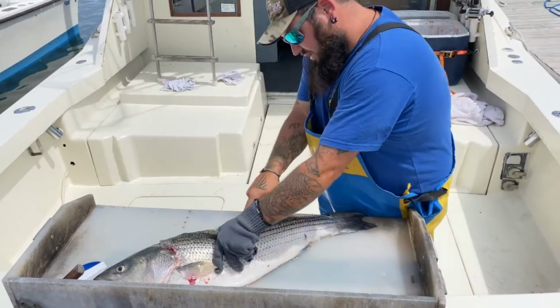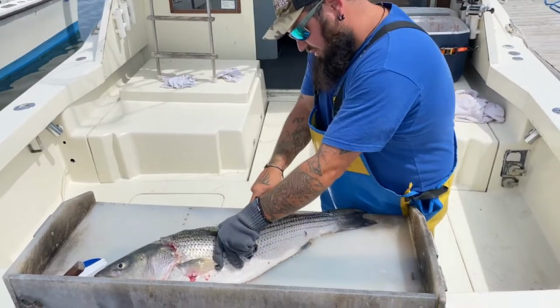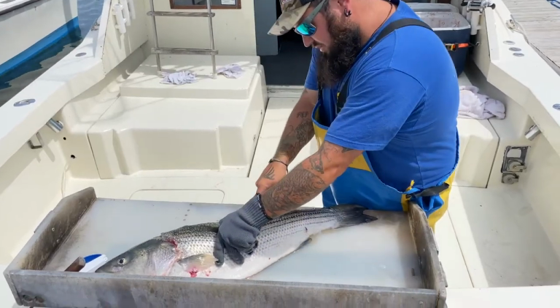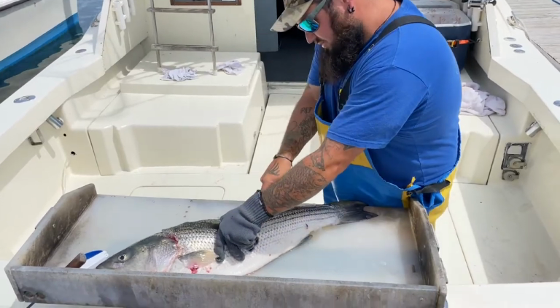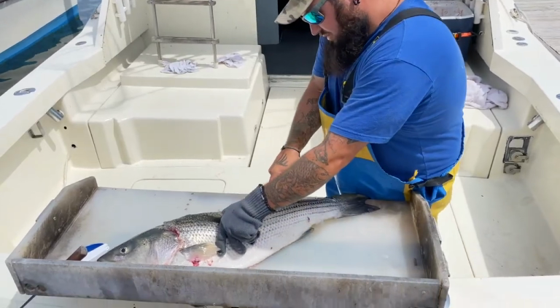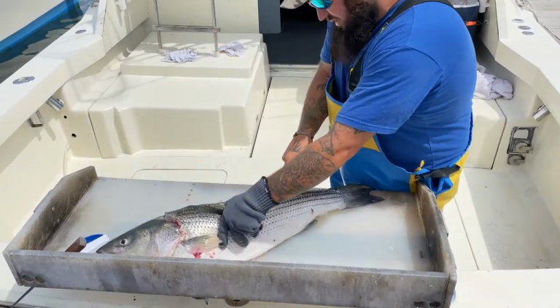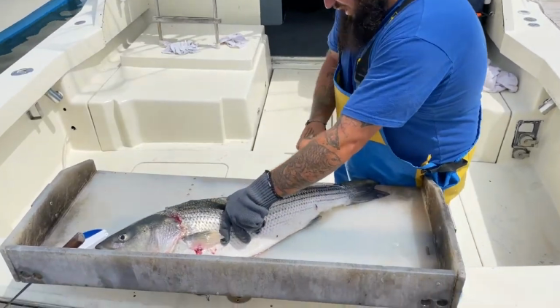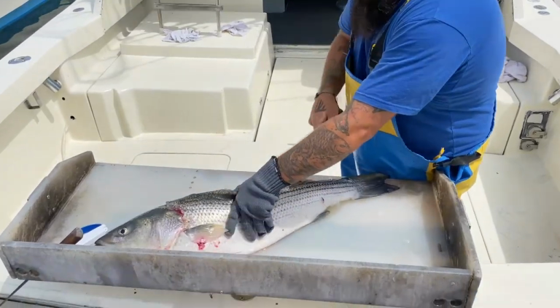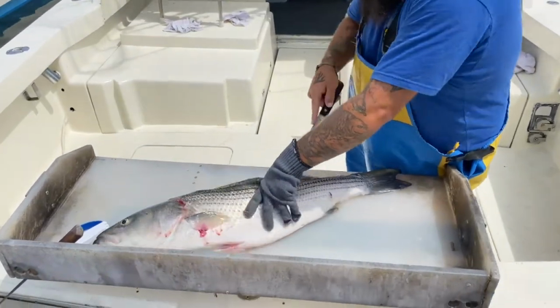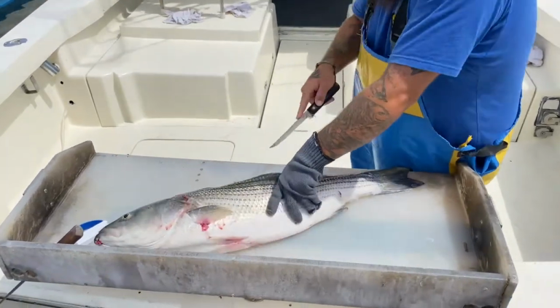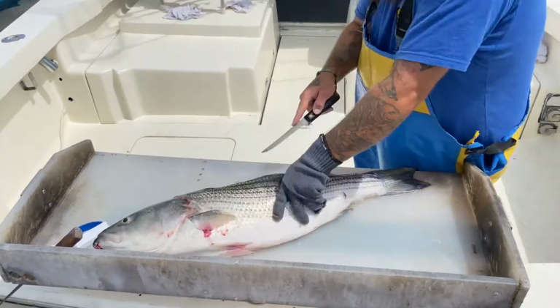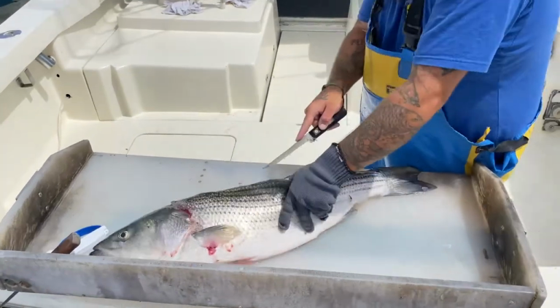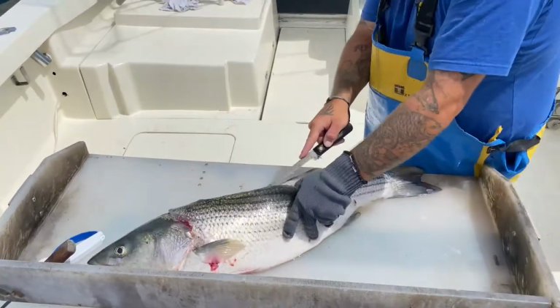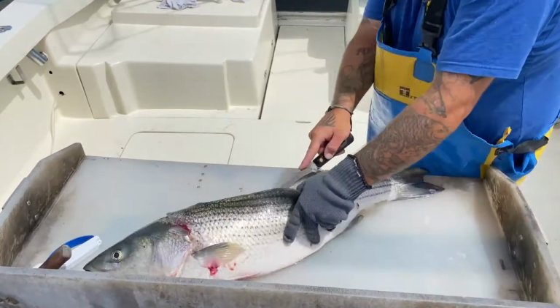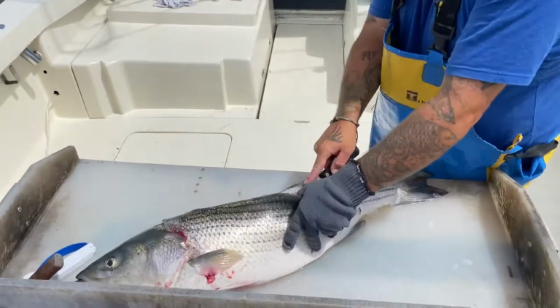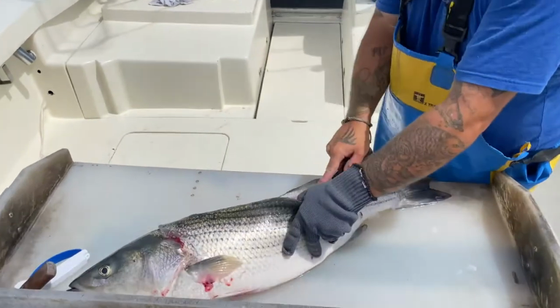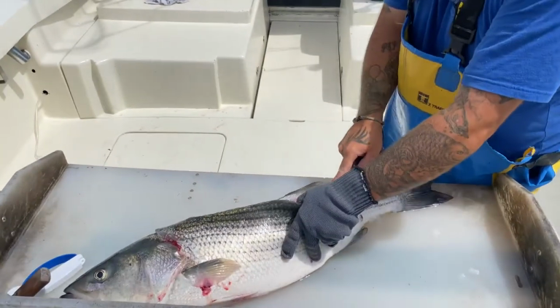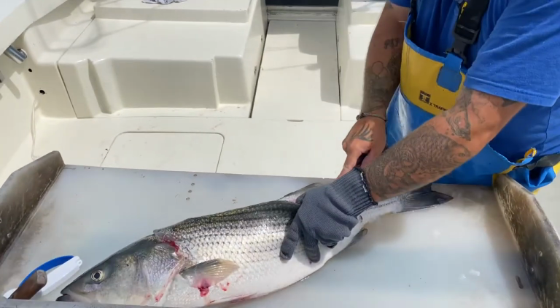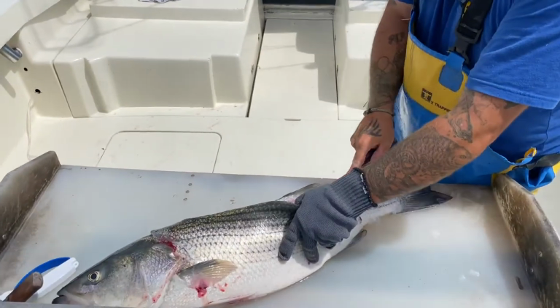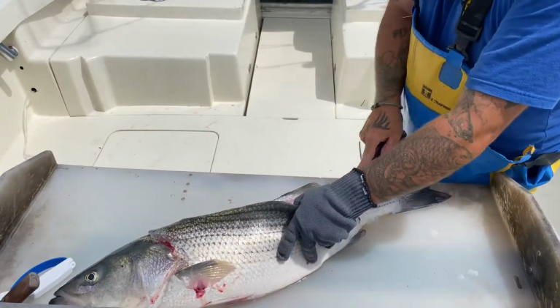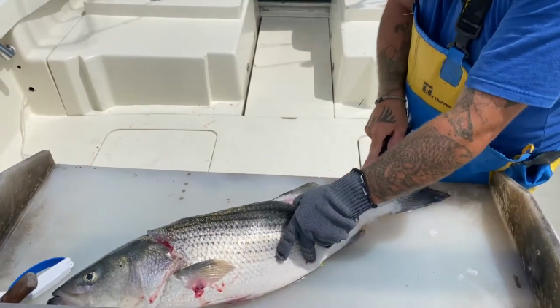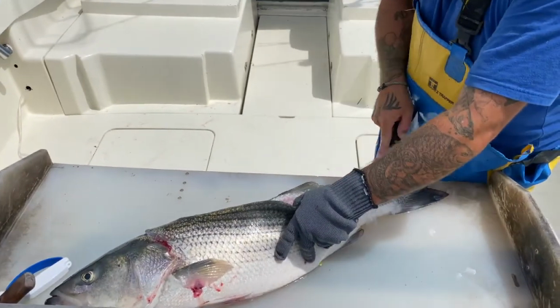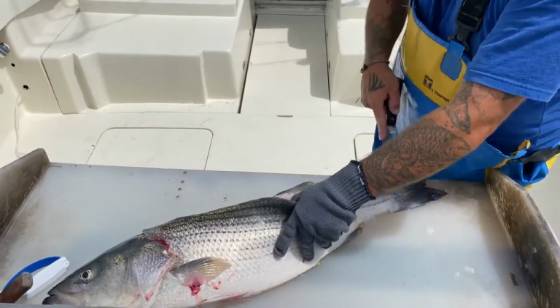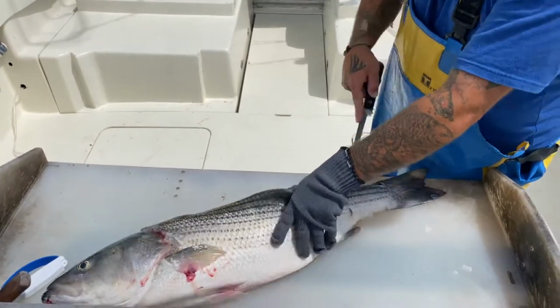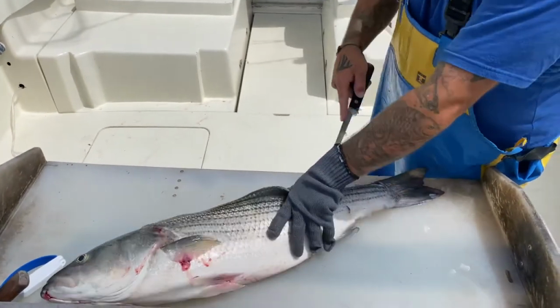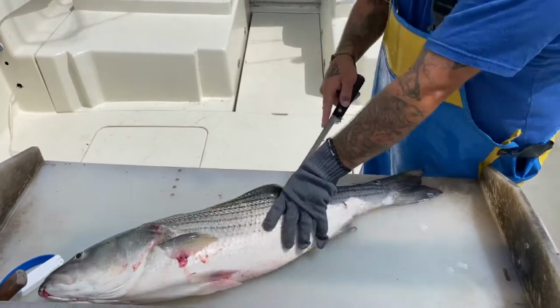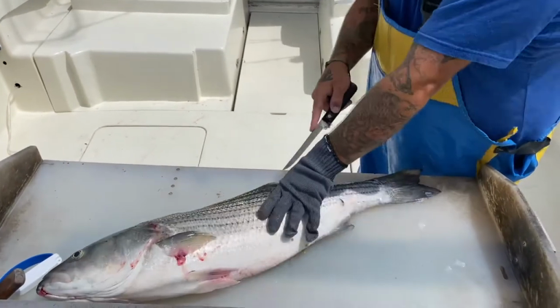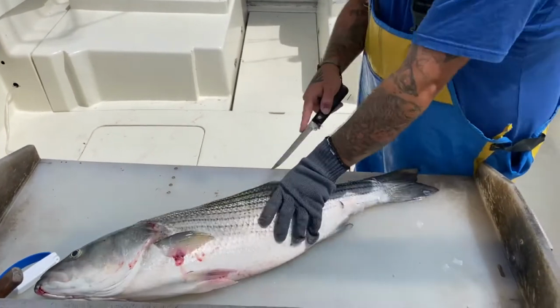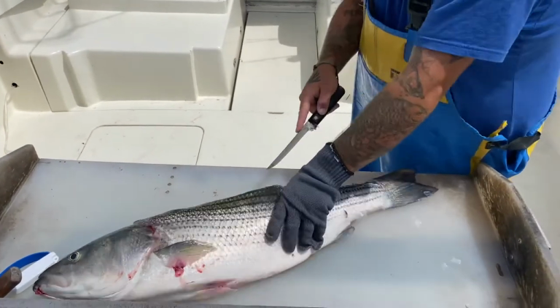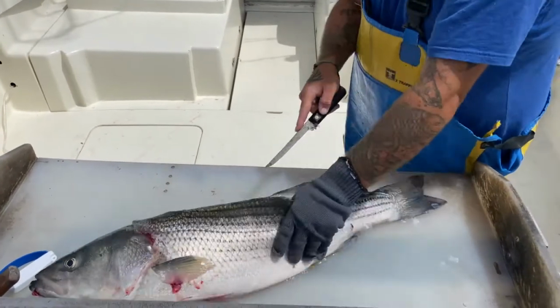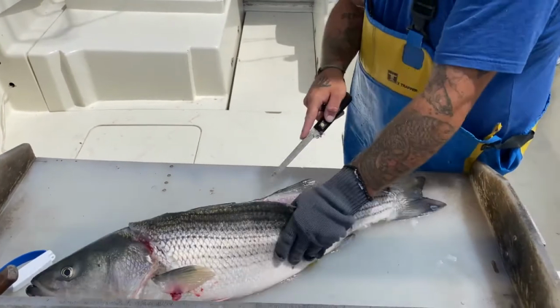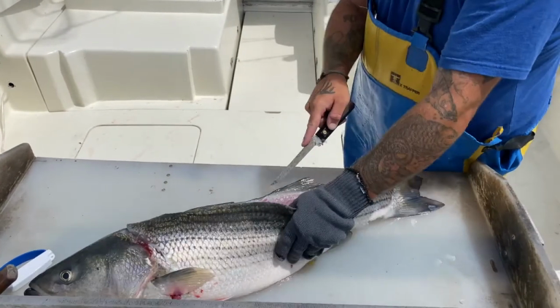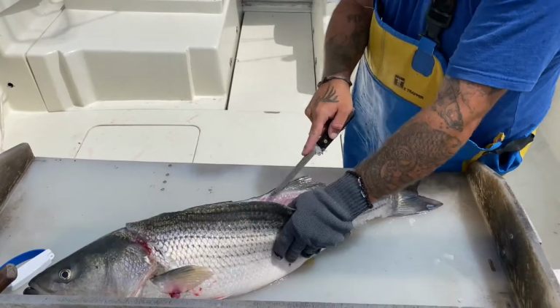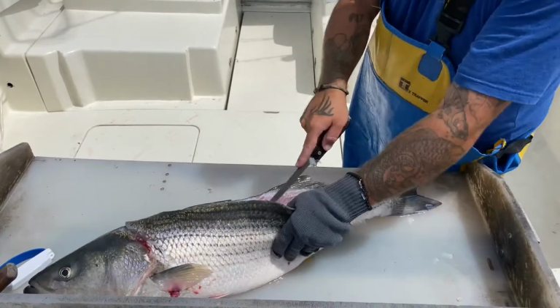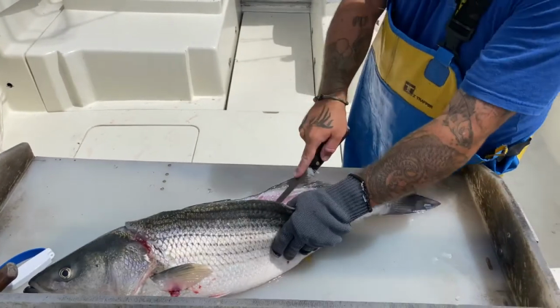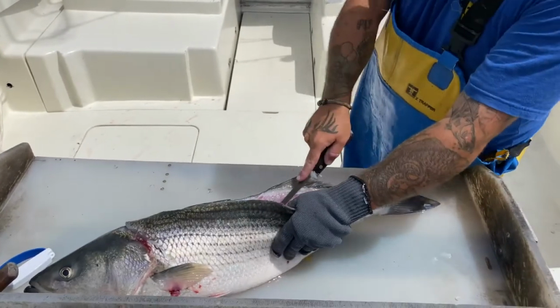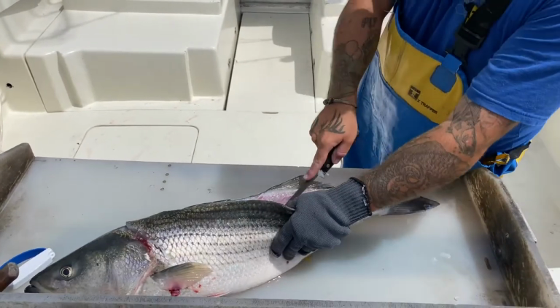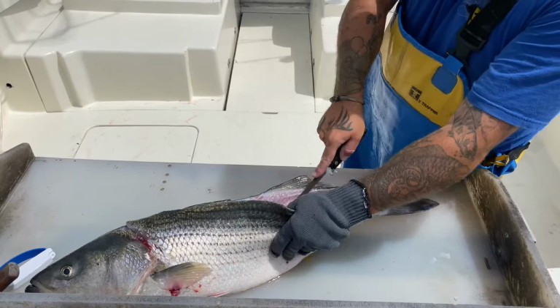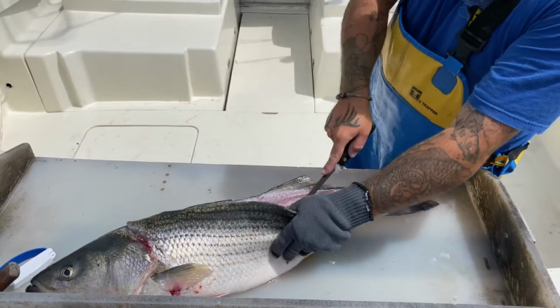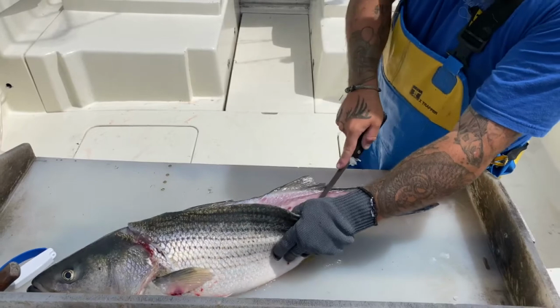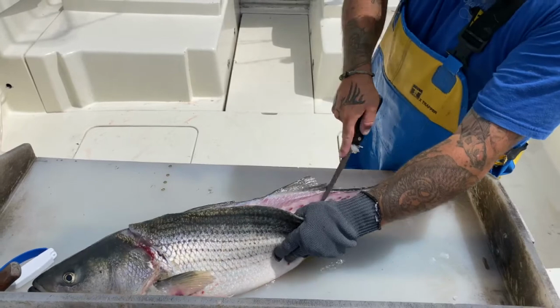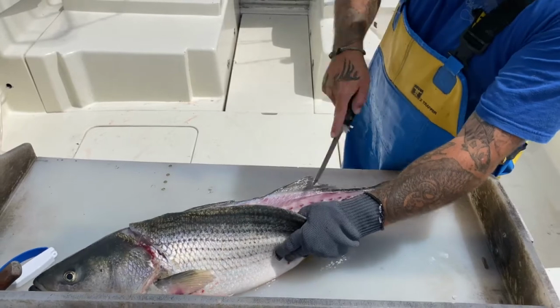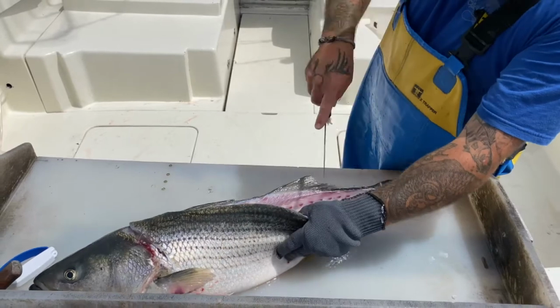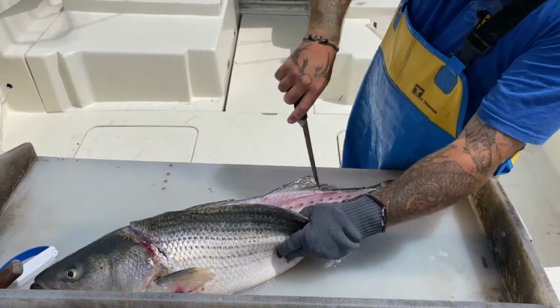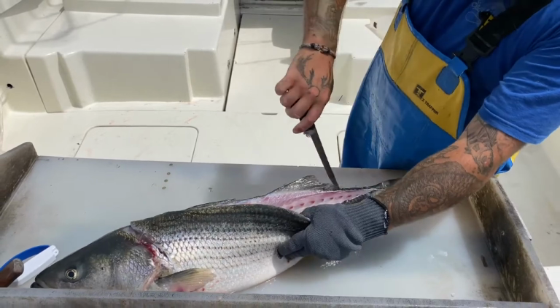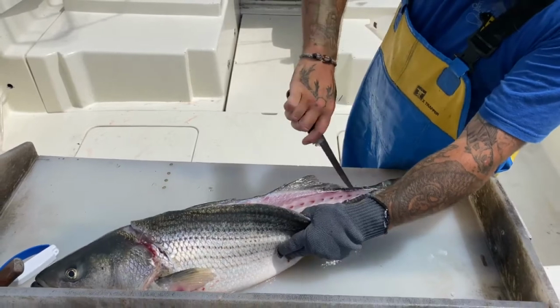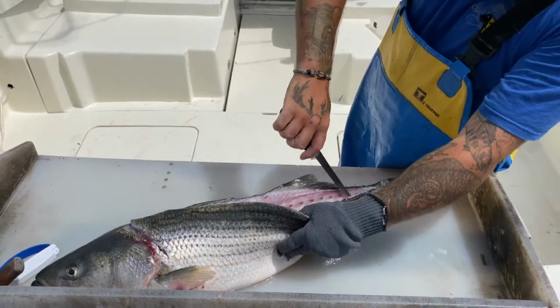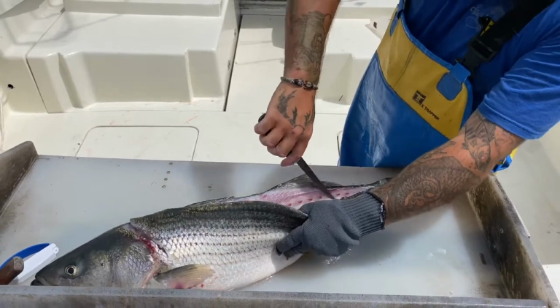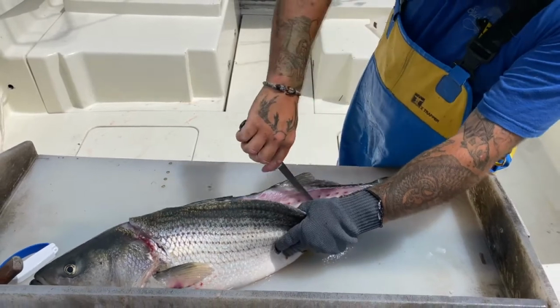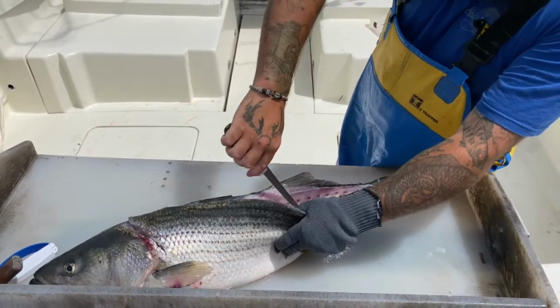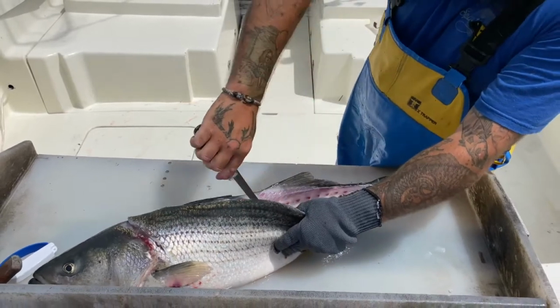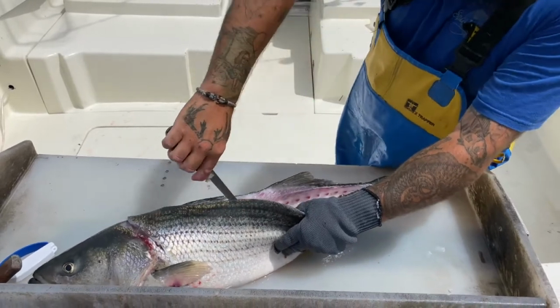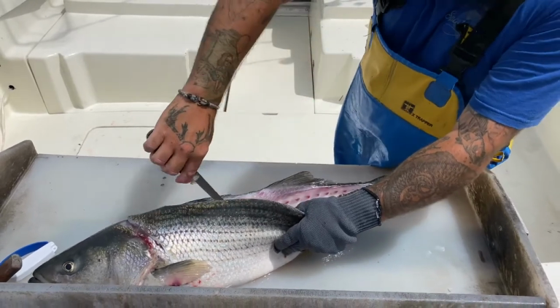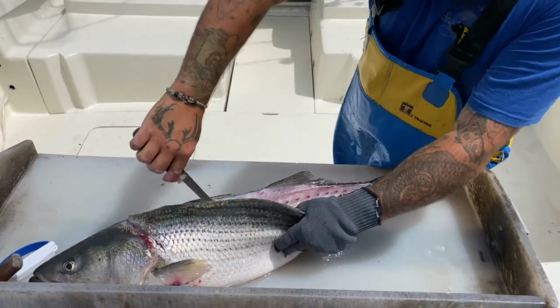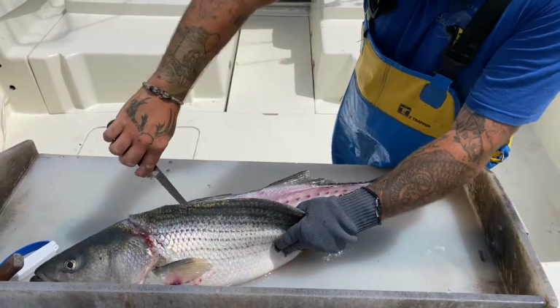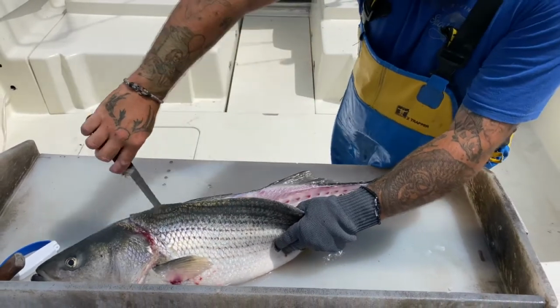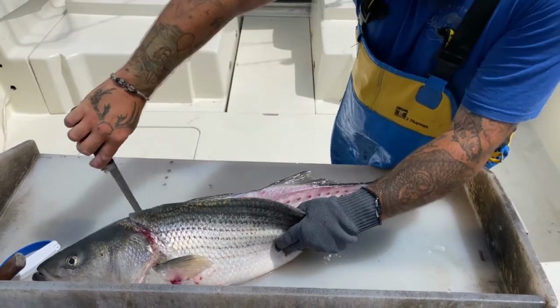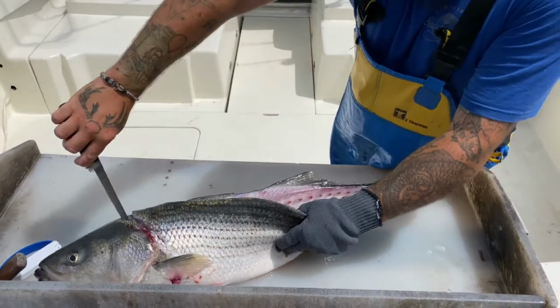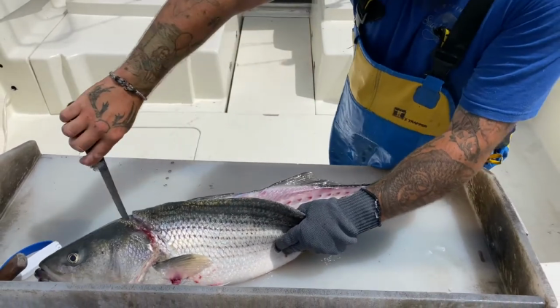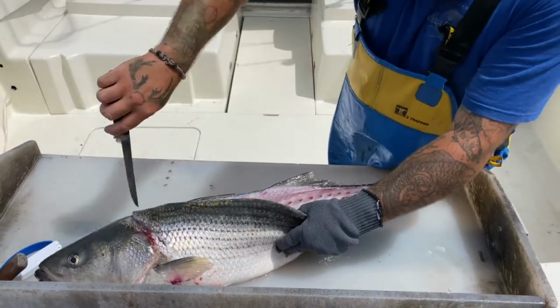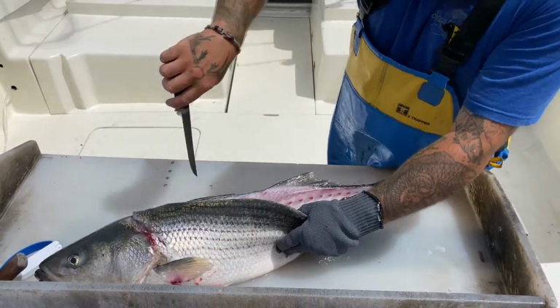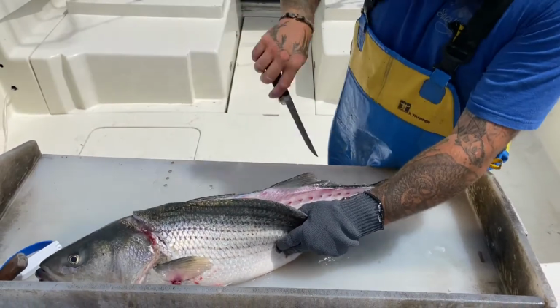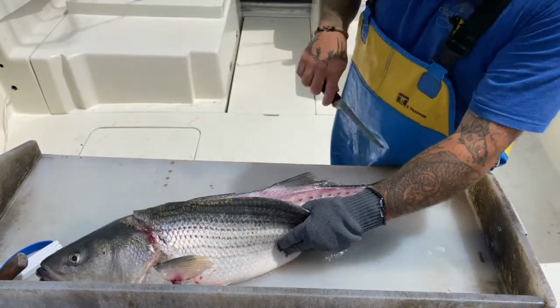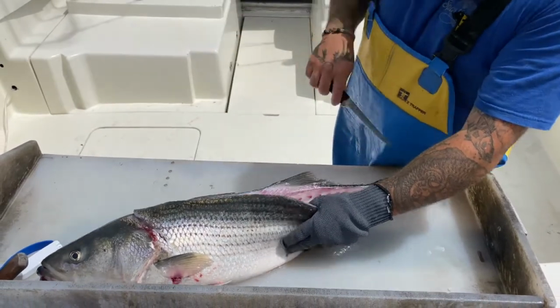Then all you do is work your way down the back of the spine. You'll start to expose the bone on the inside, and I just run it to about right there.